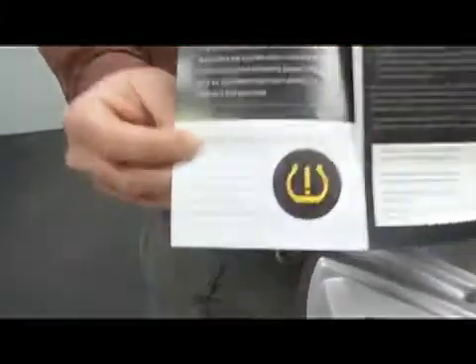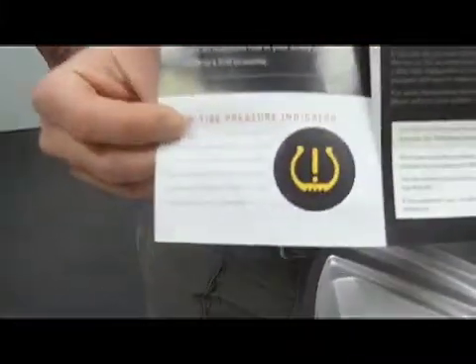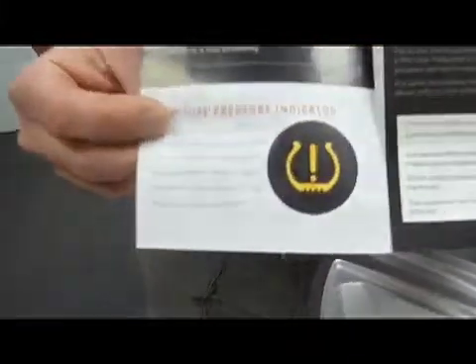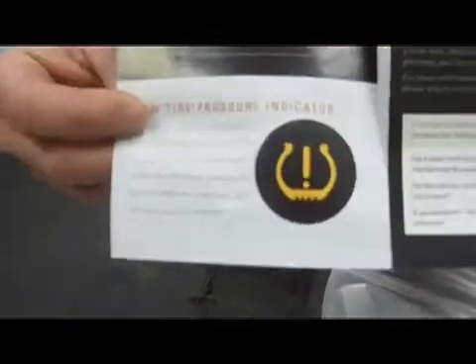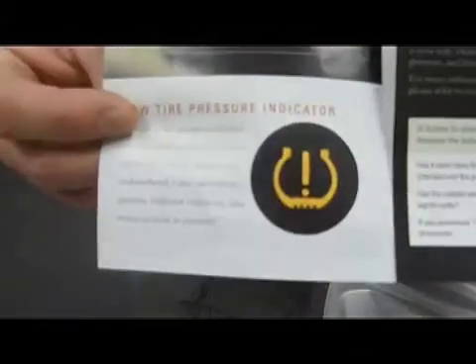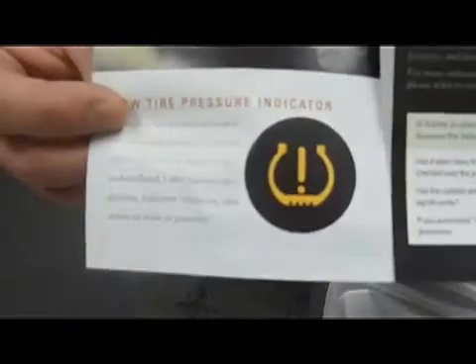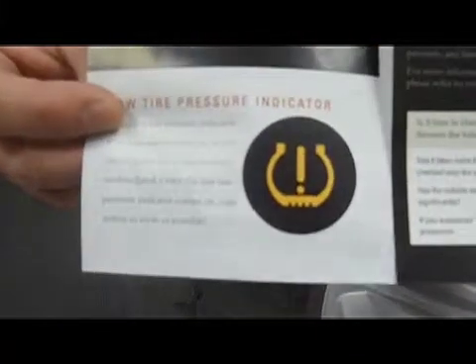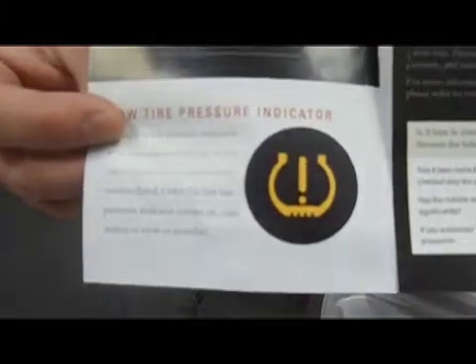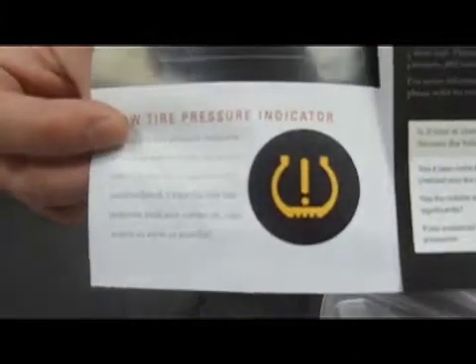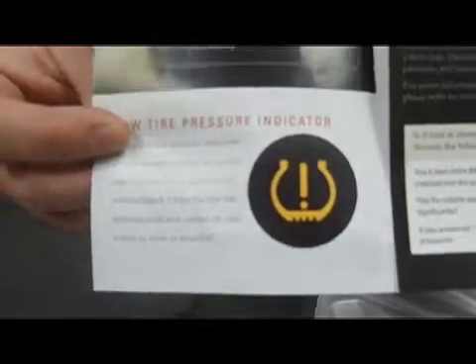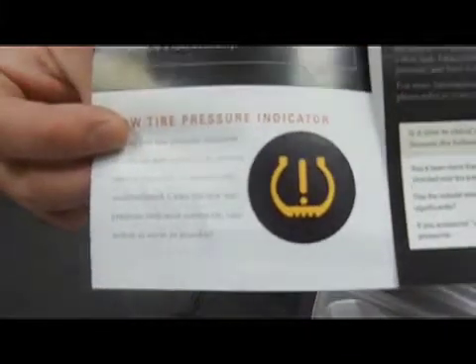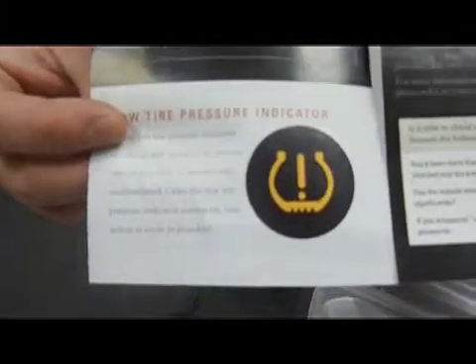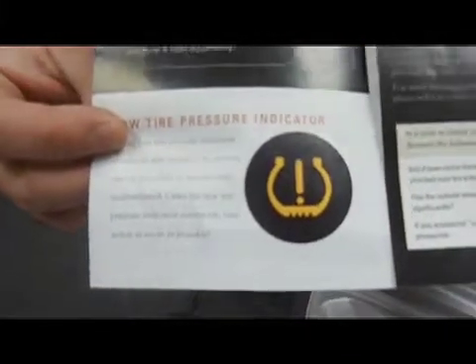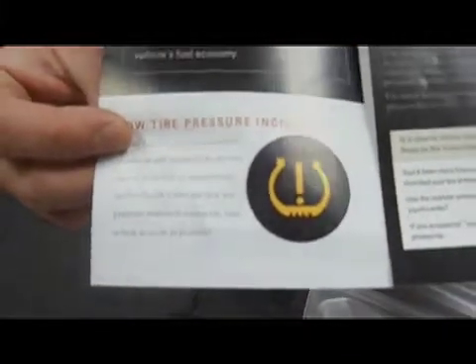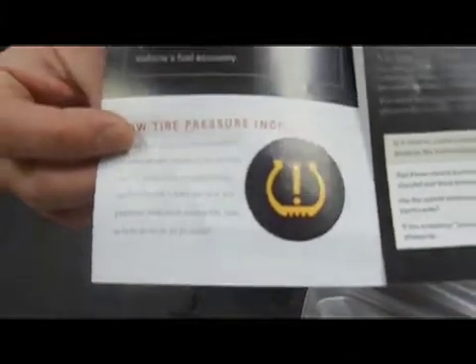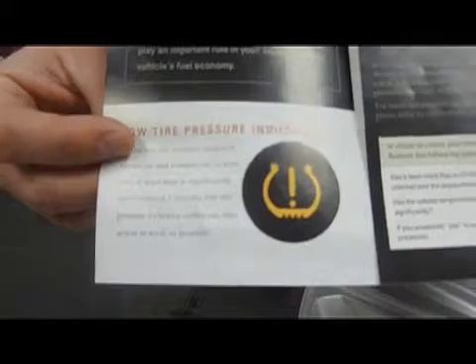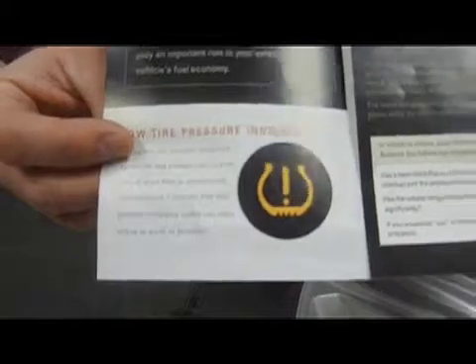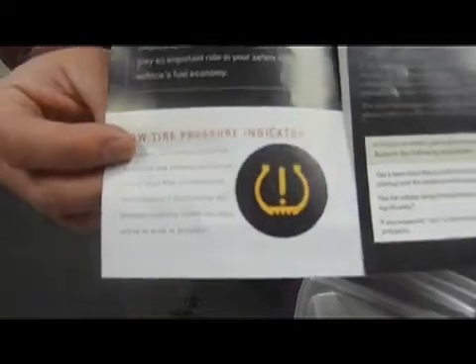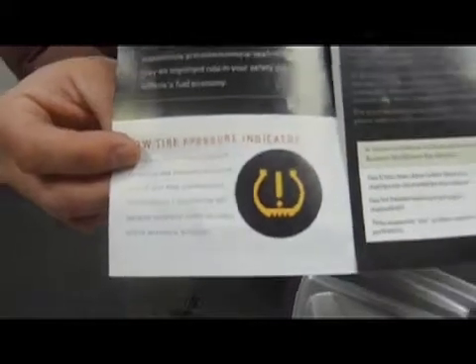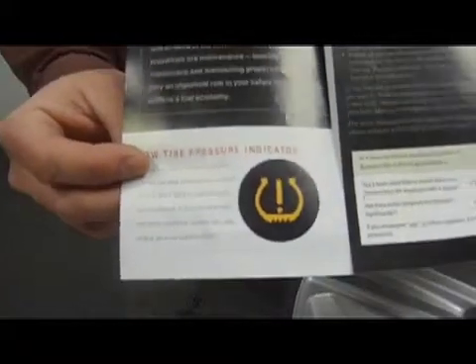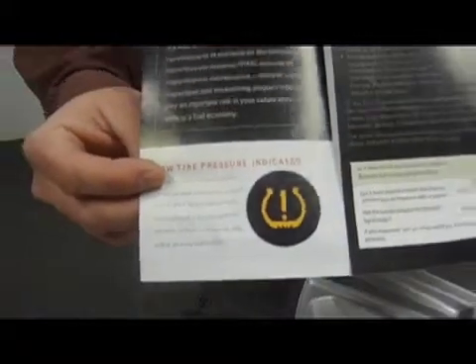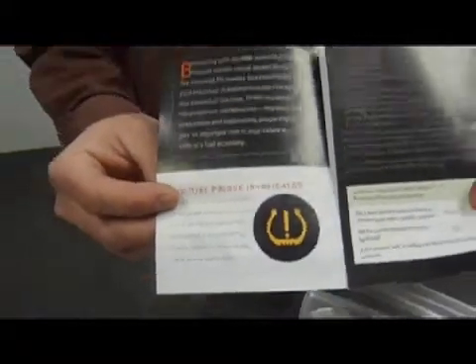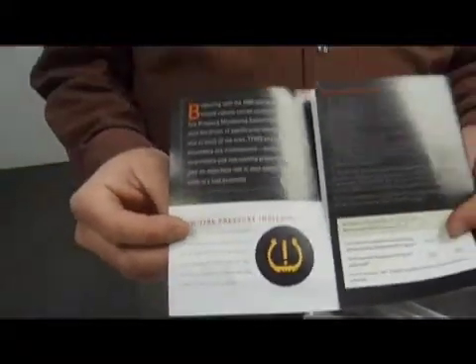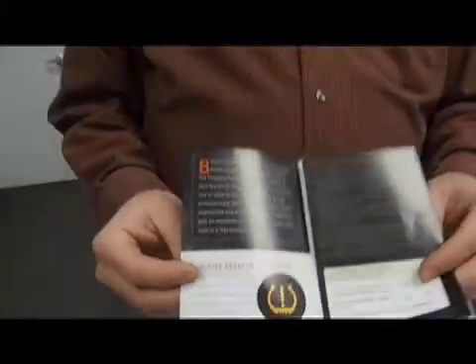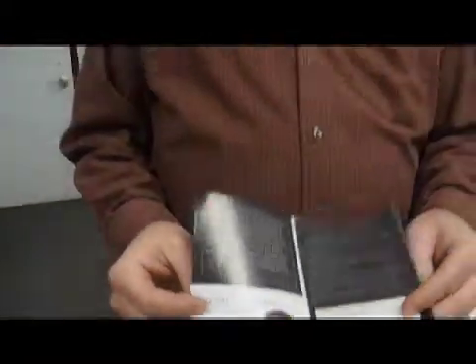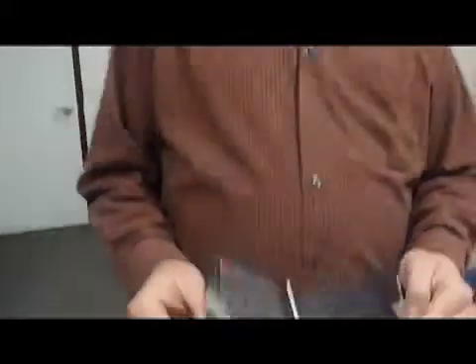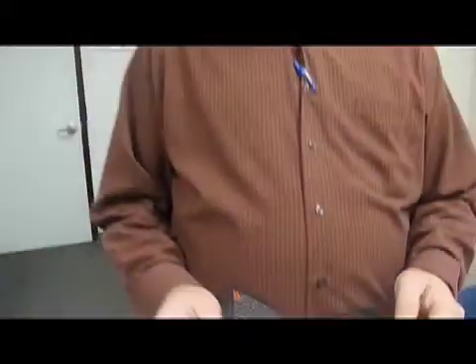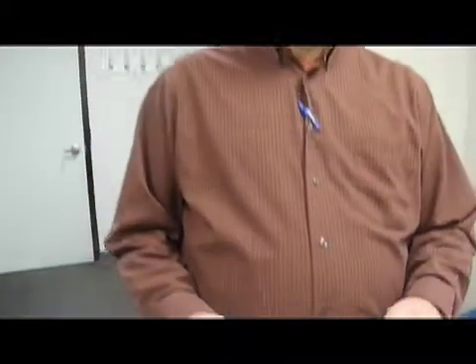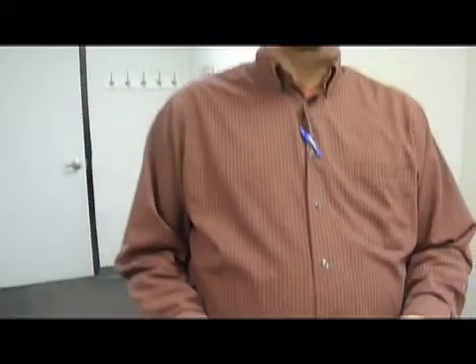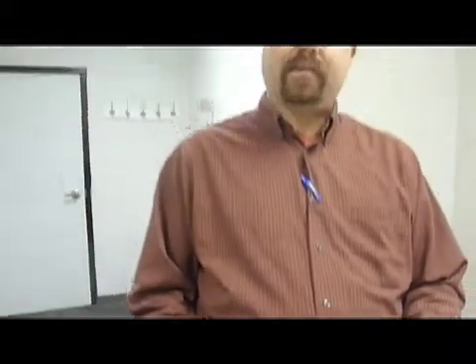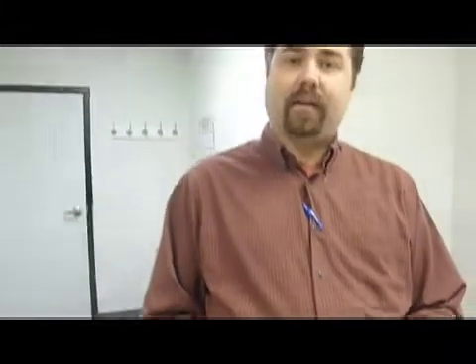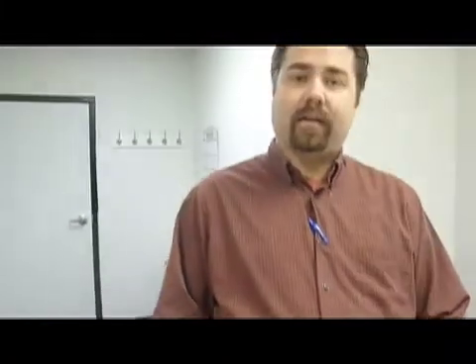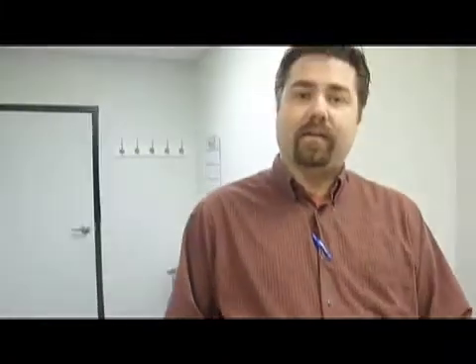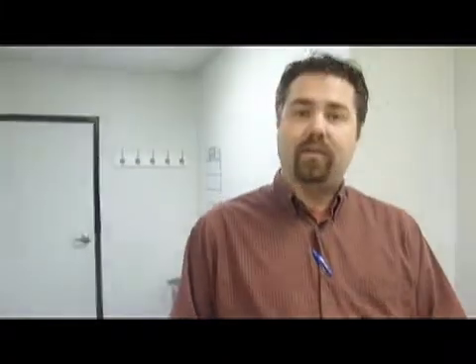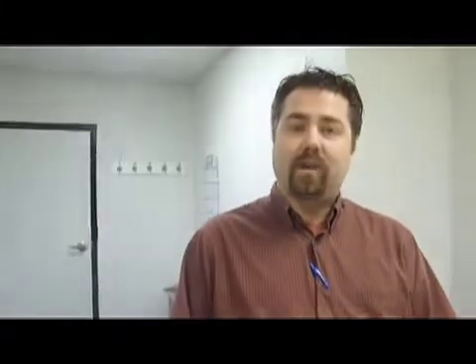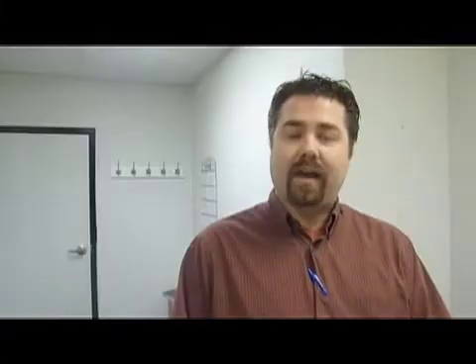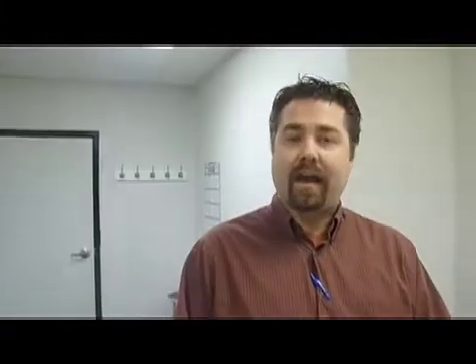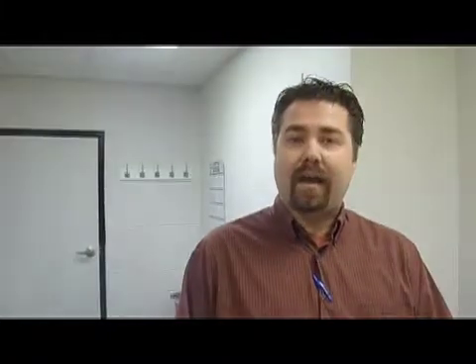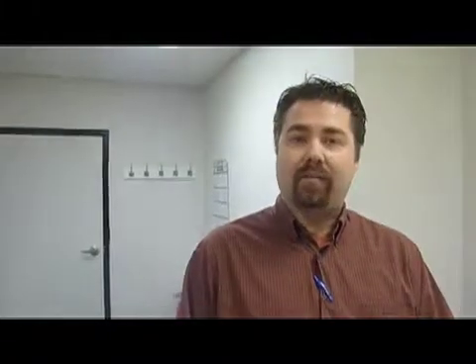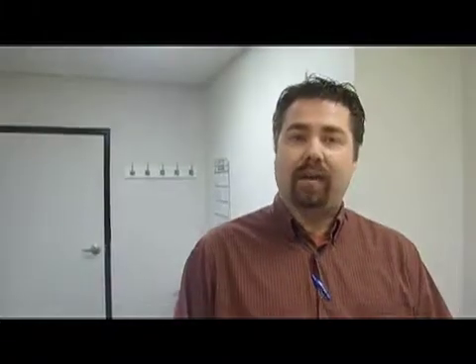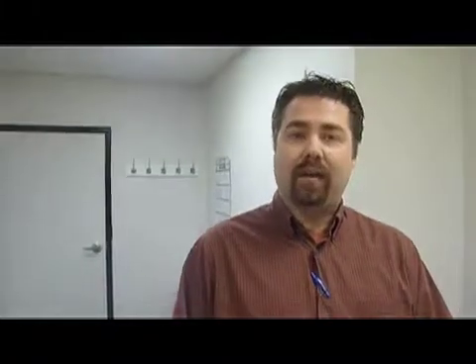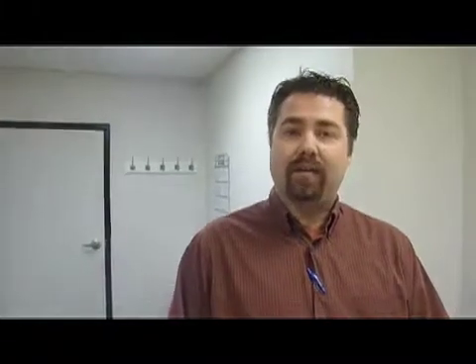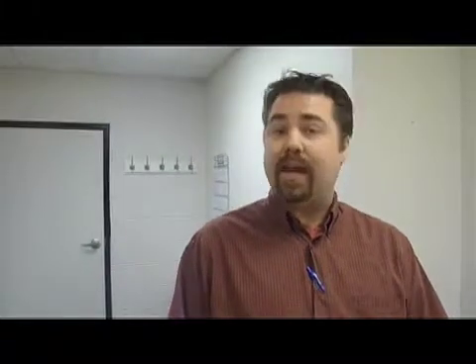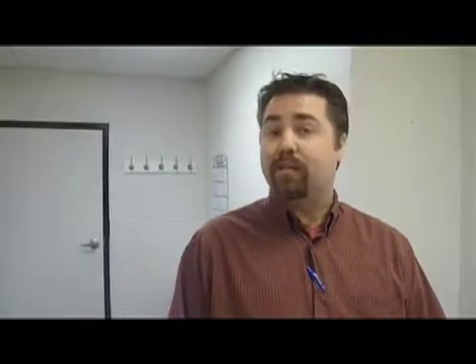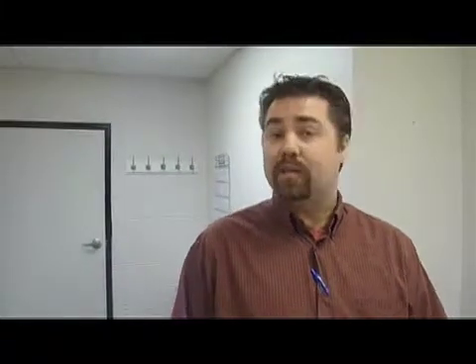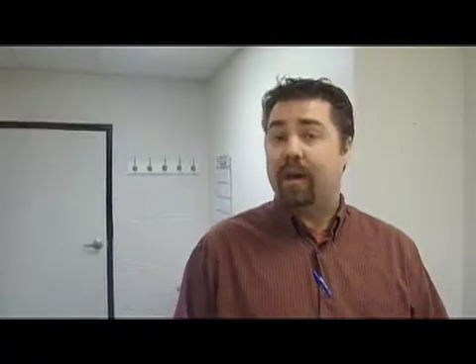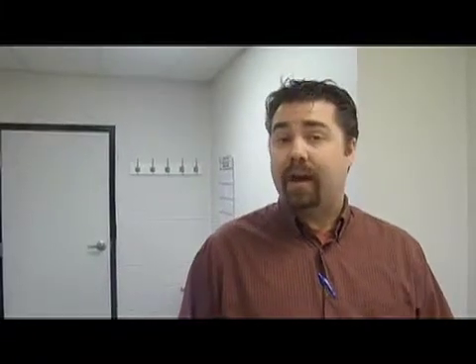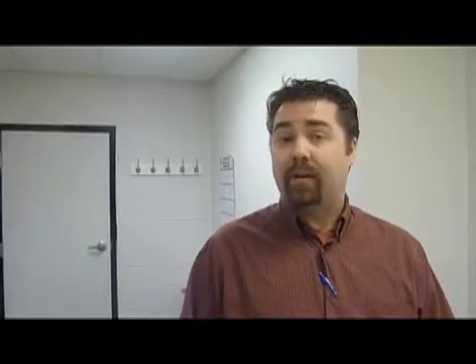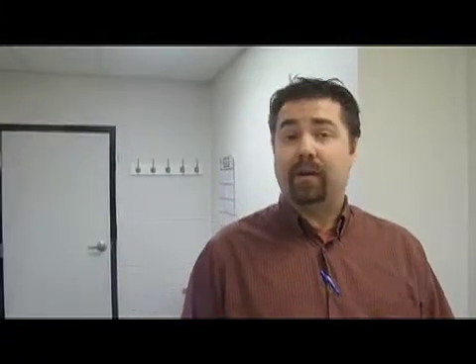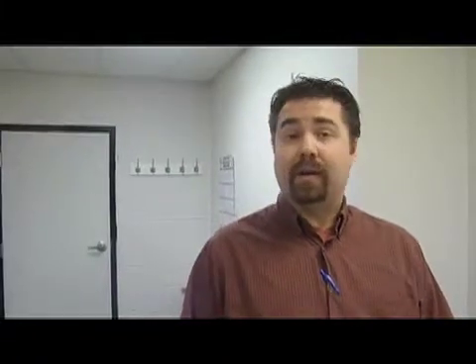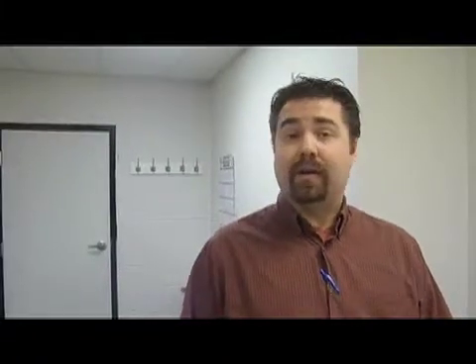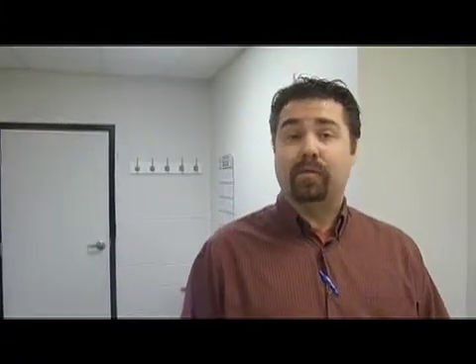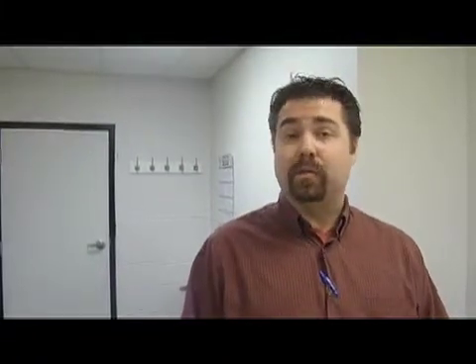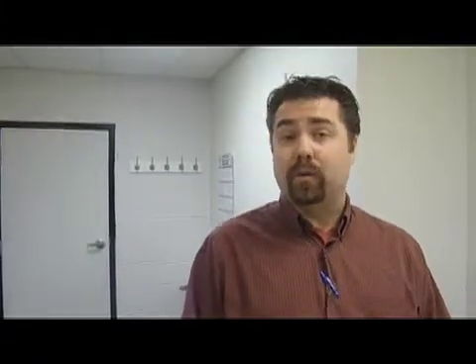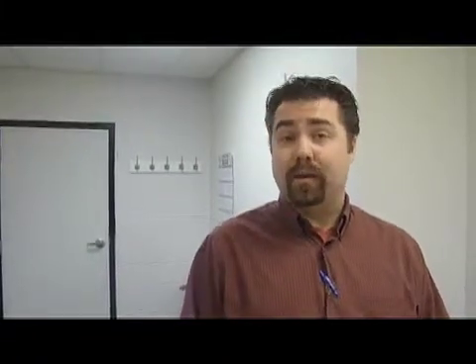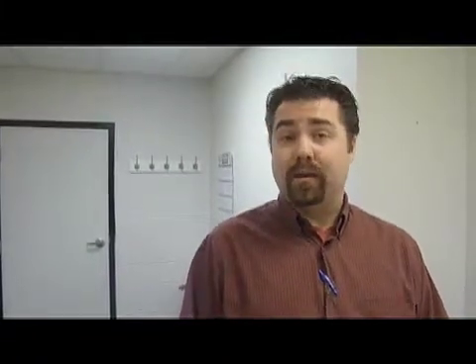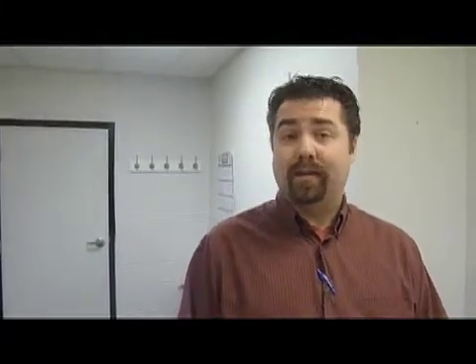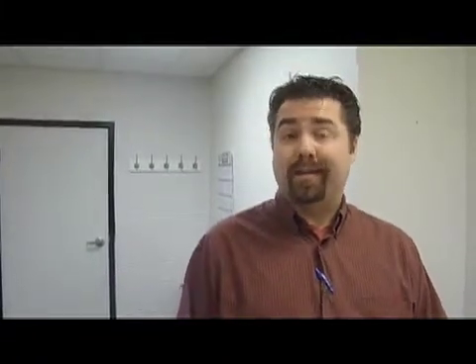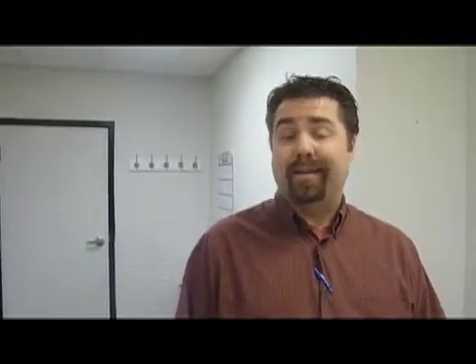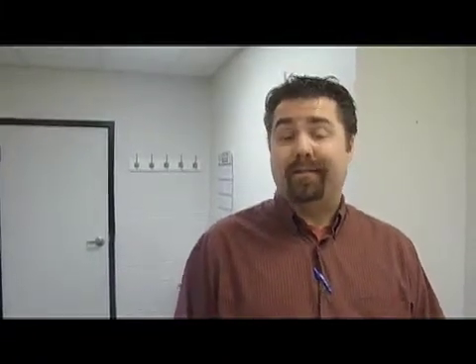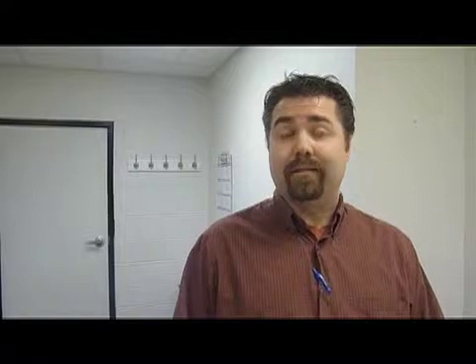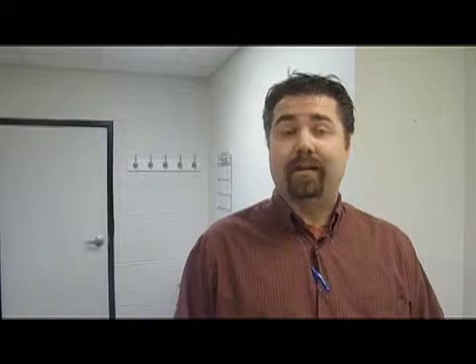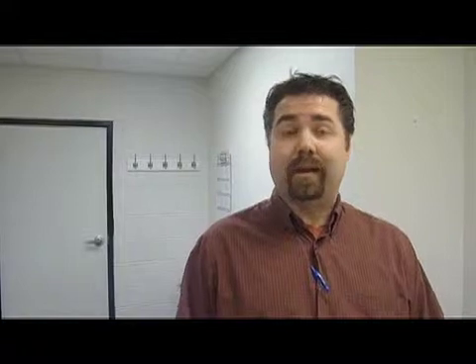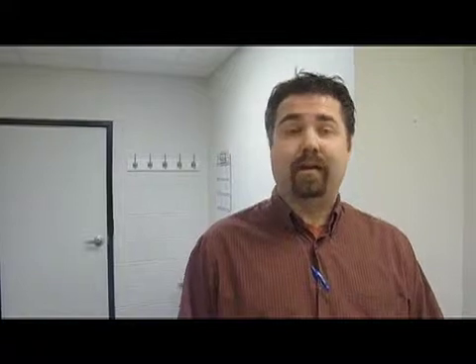There are a couple of scenarios that could happen that cause this light. You could have a damaged tire, or you could have a slow leak like a nail in a tire.